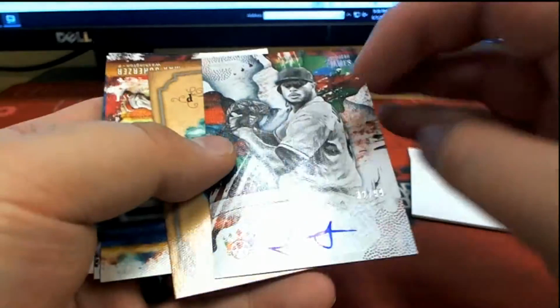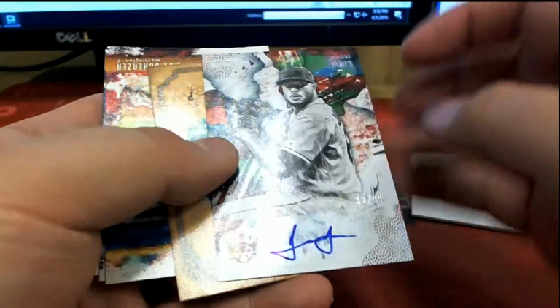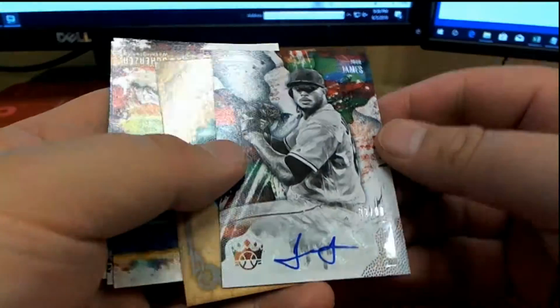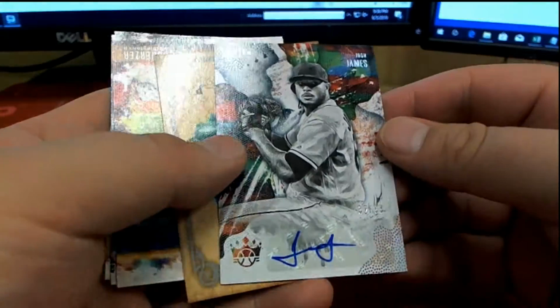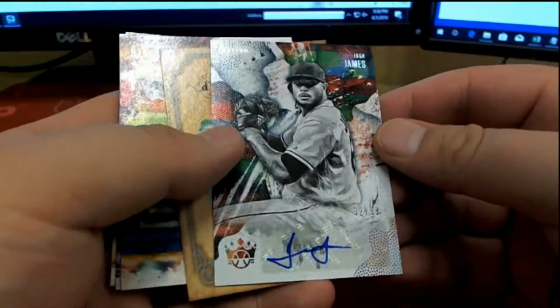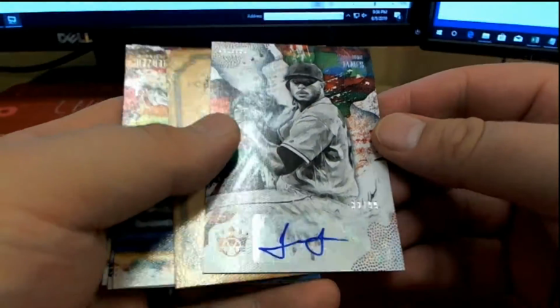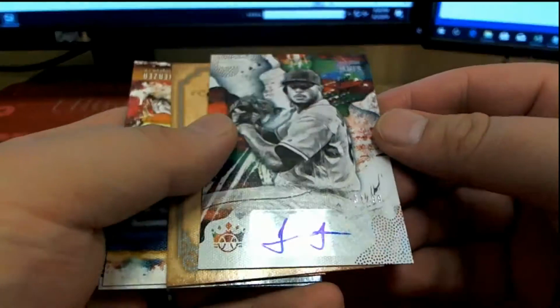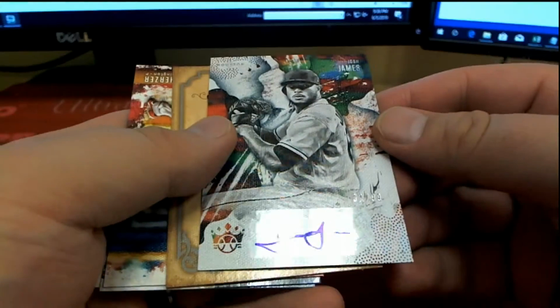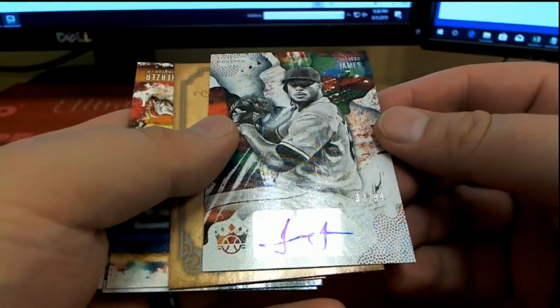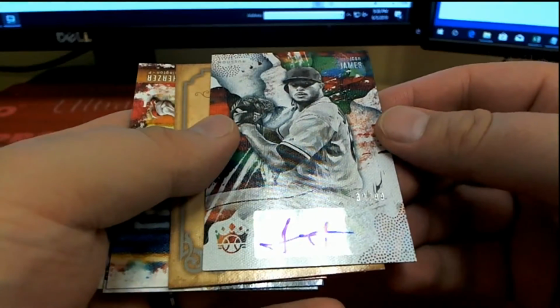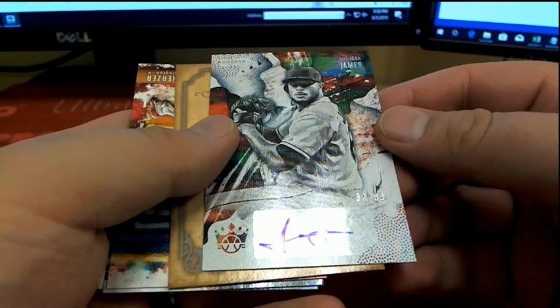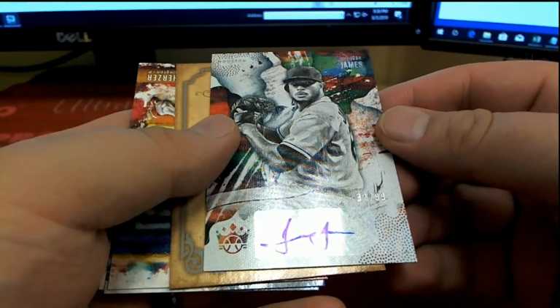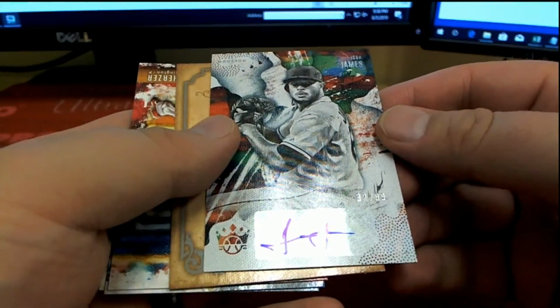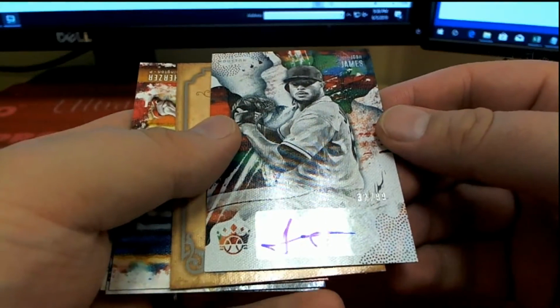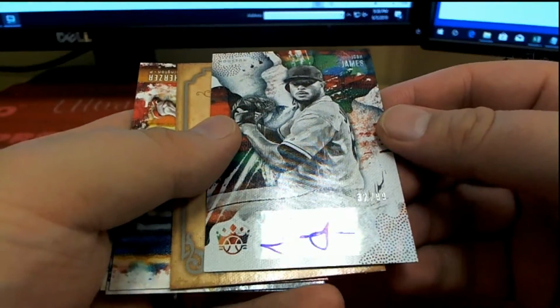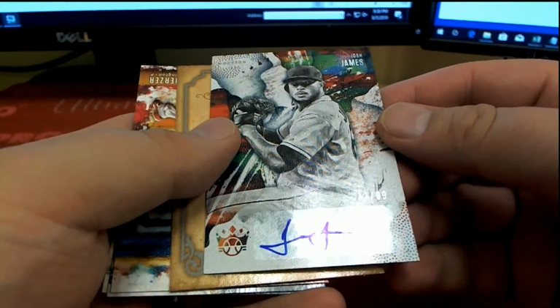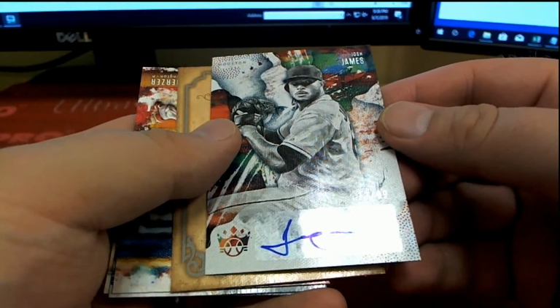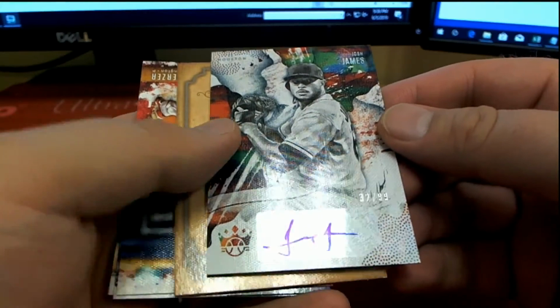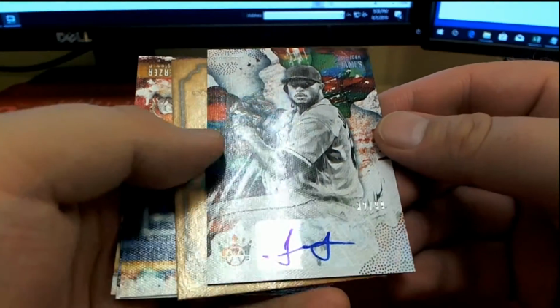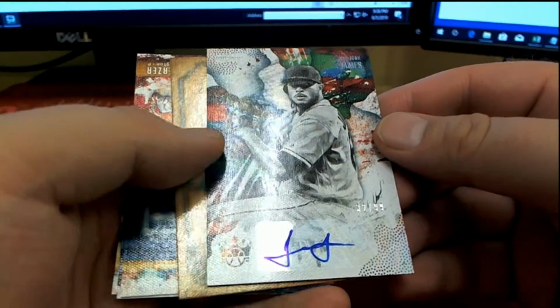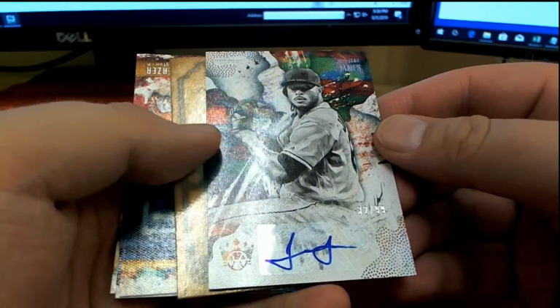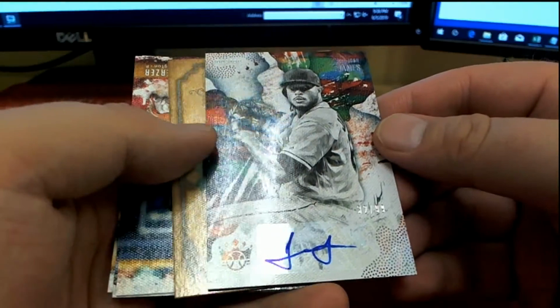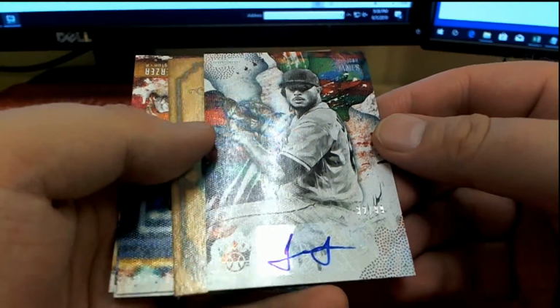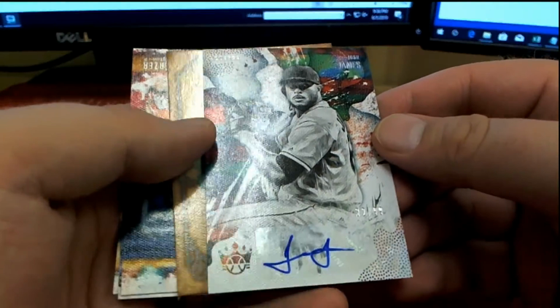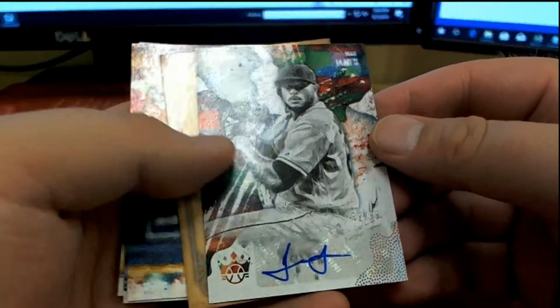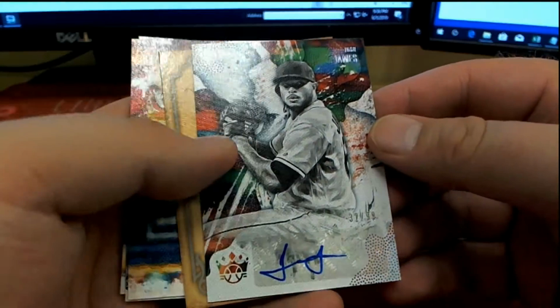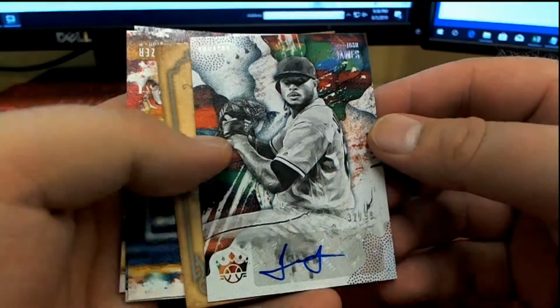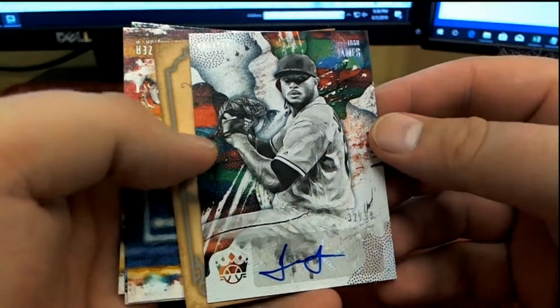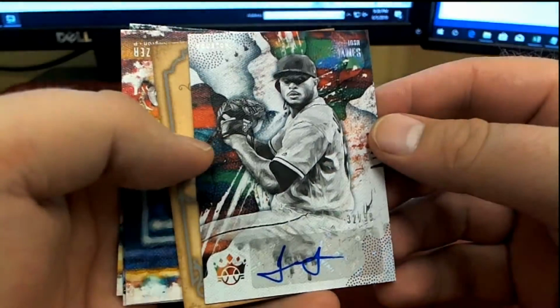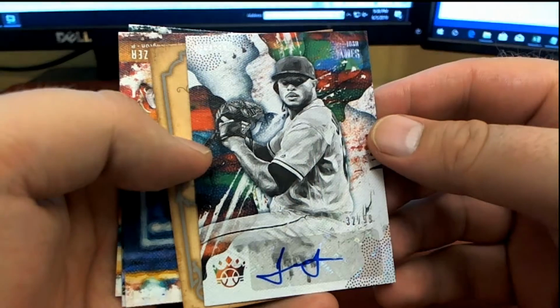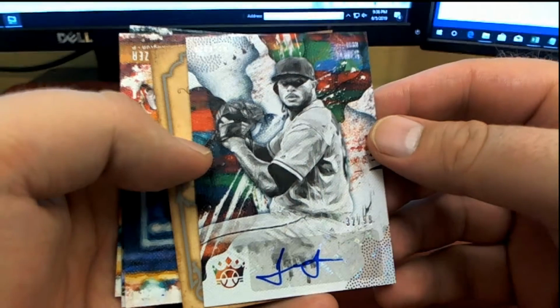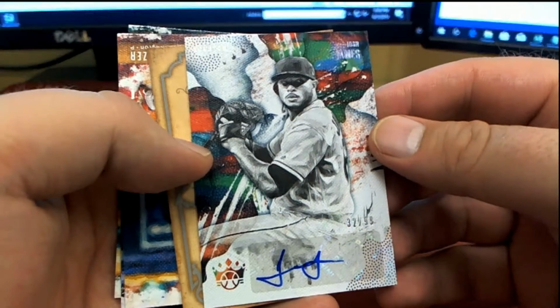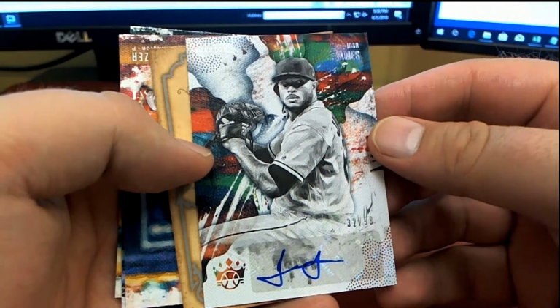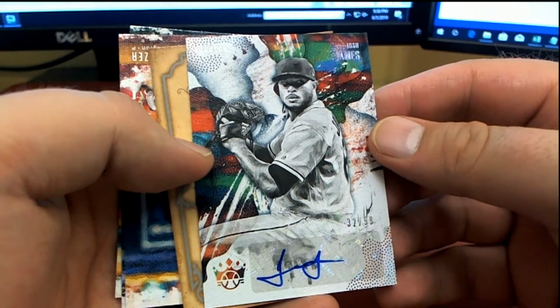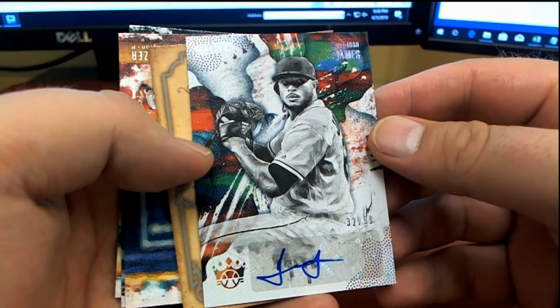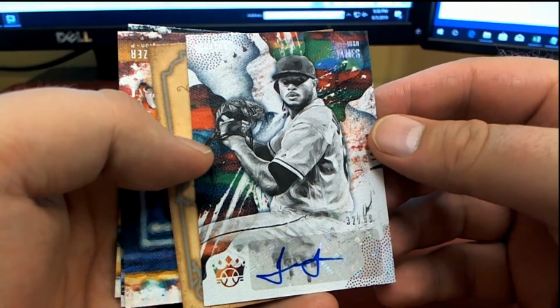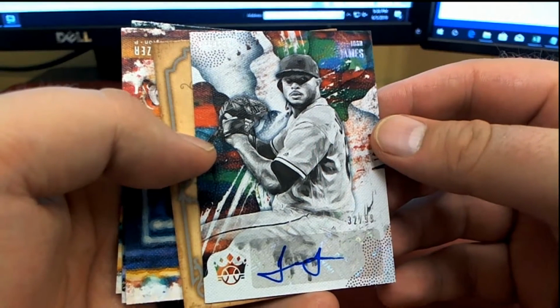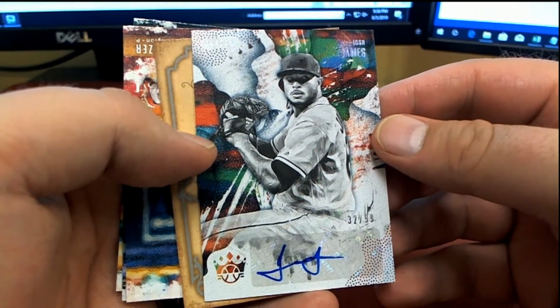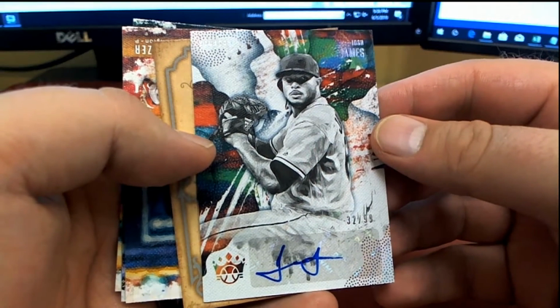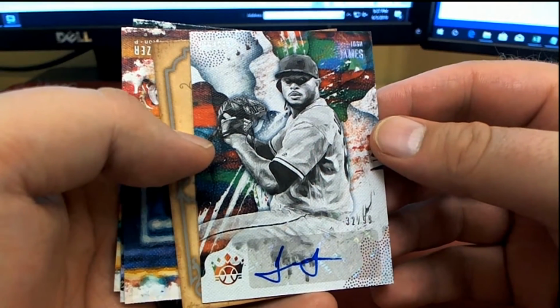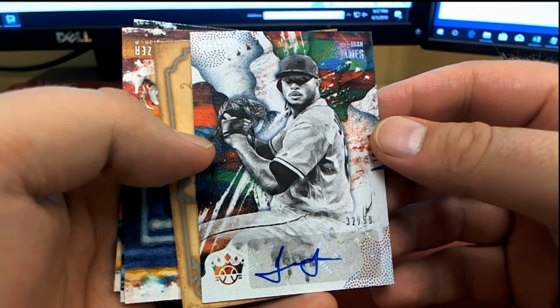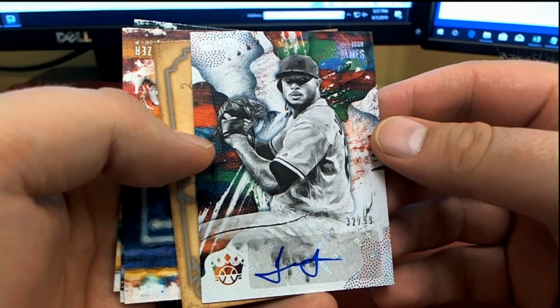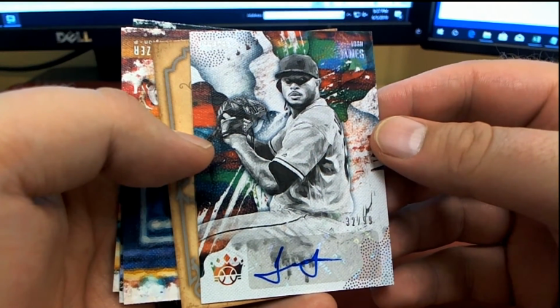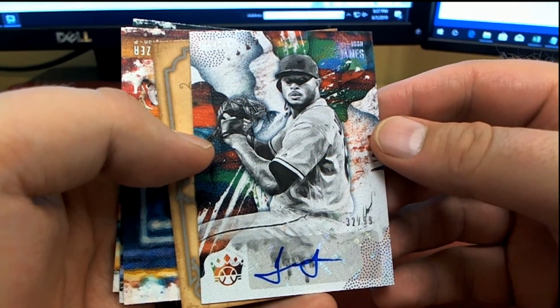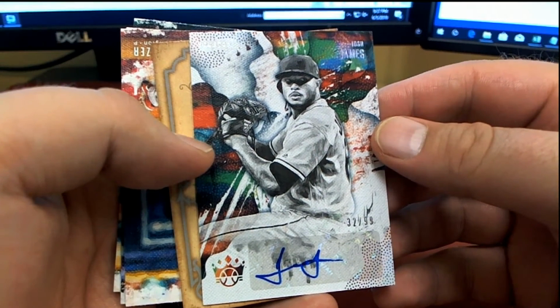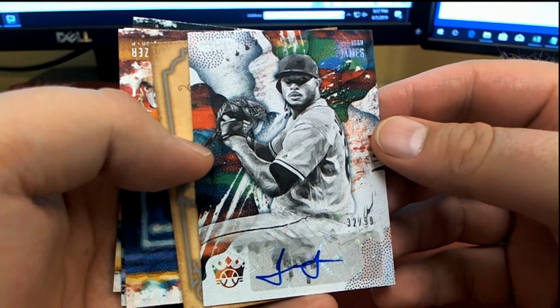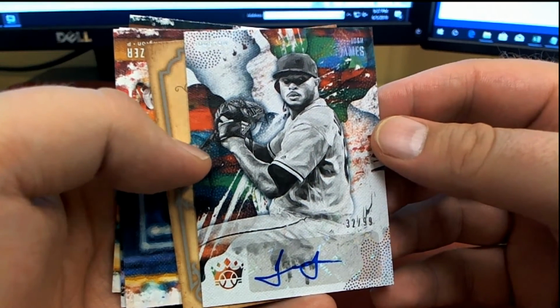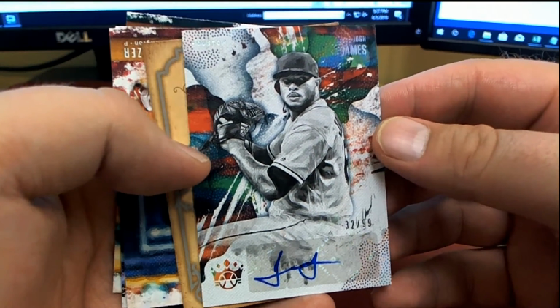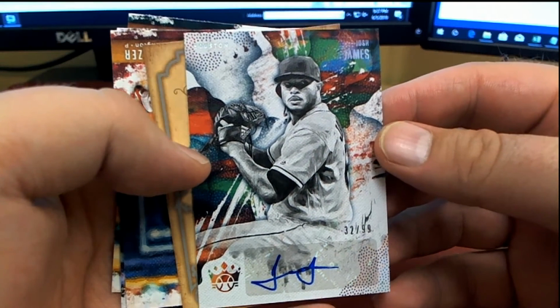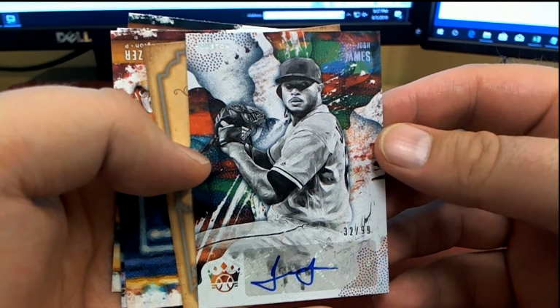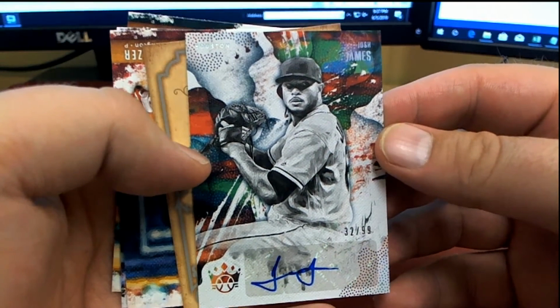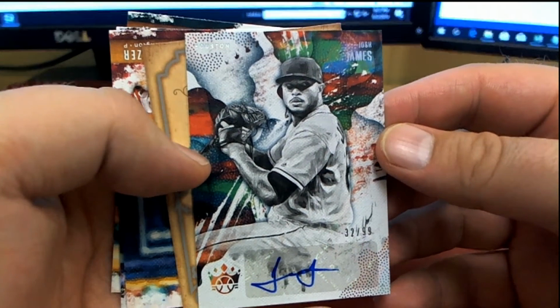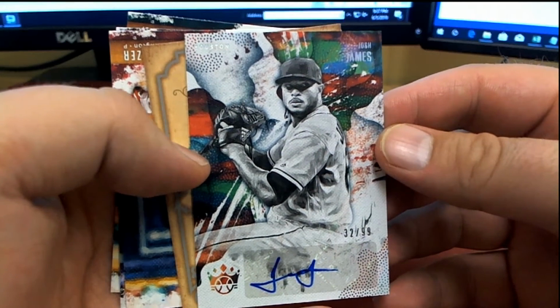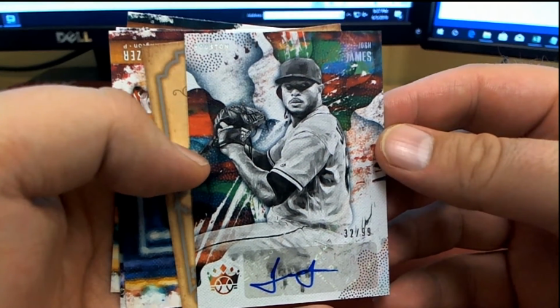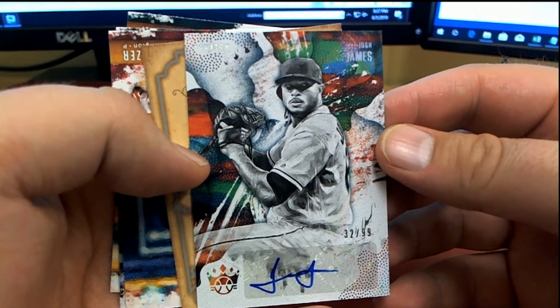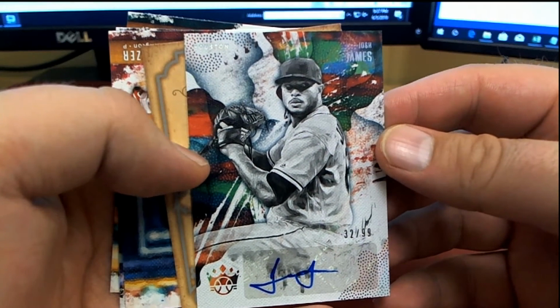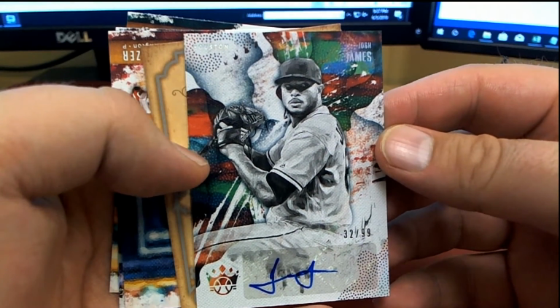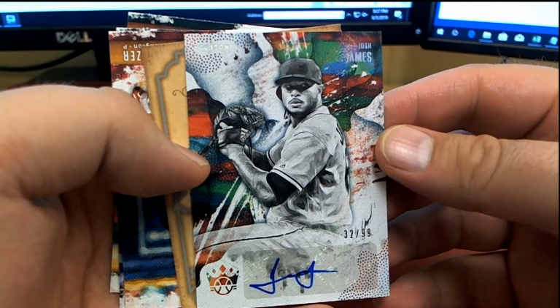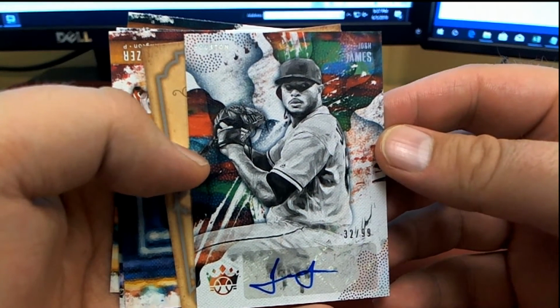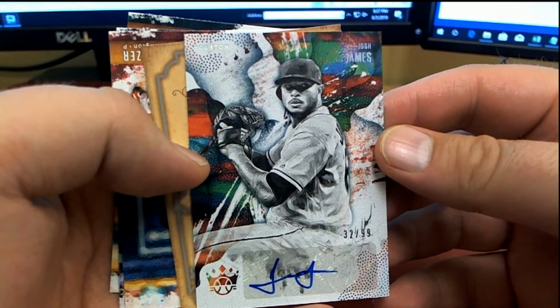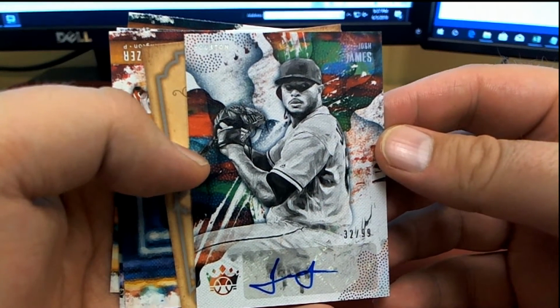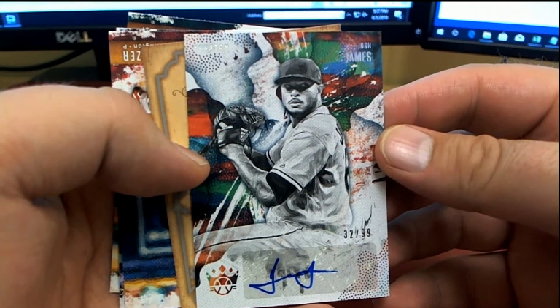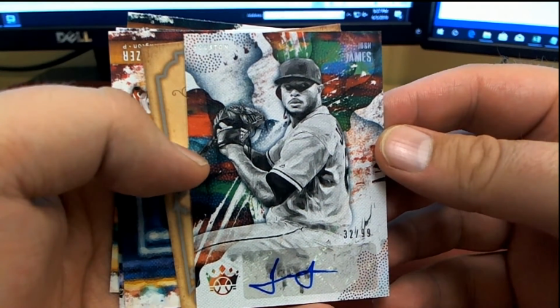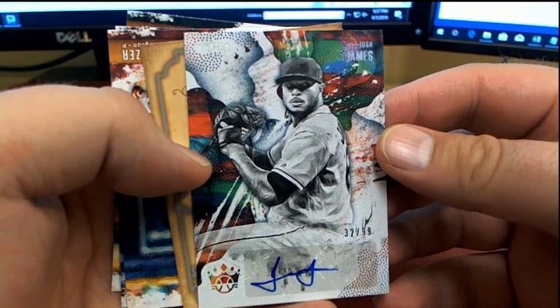There's a Josh James, 32 of 99, check it out, Astros. It's Houston — that's Daniel G coming out to you, Daniel G.